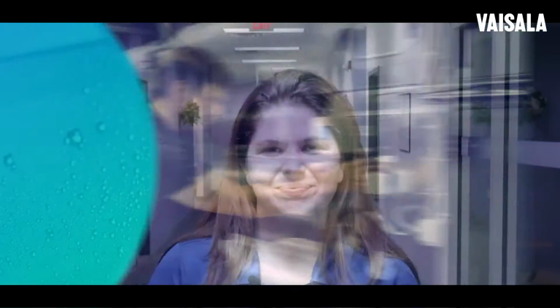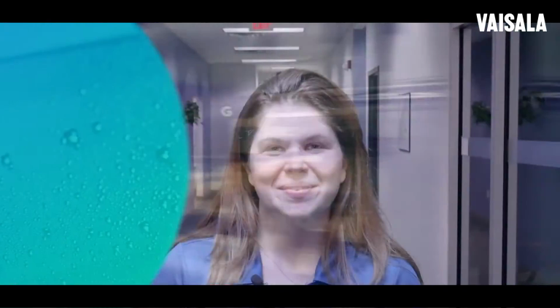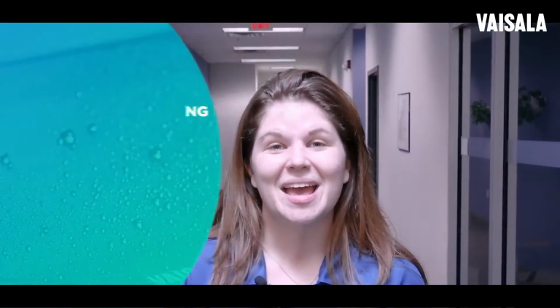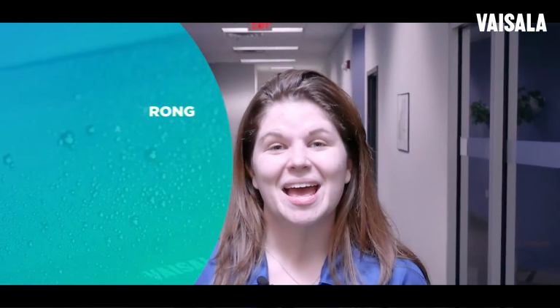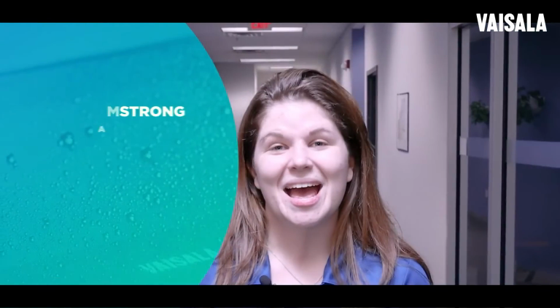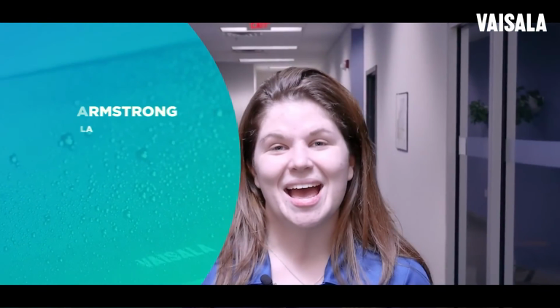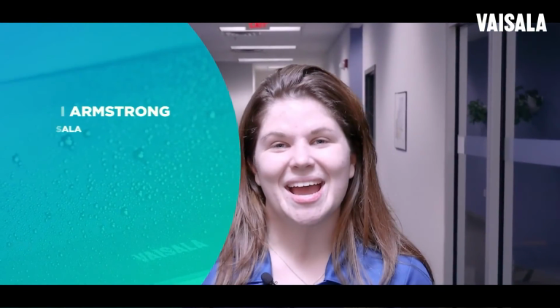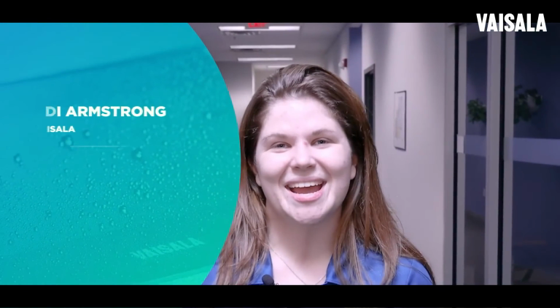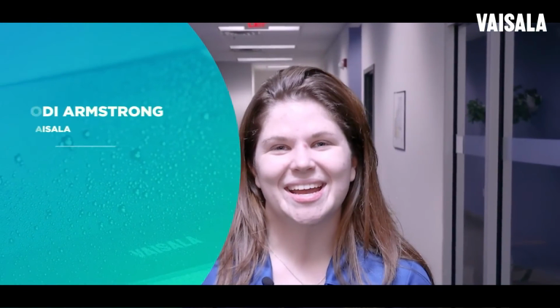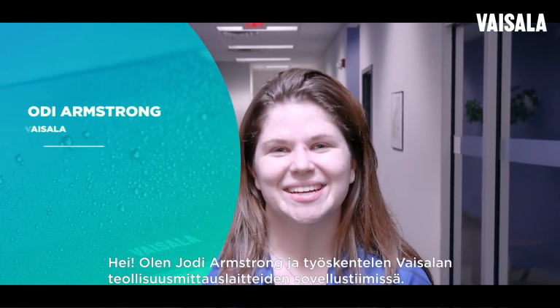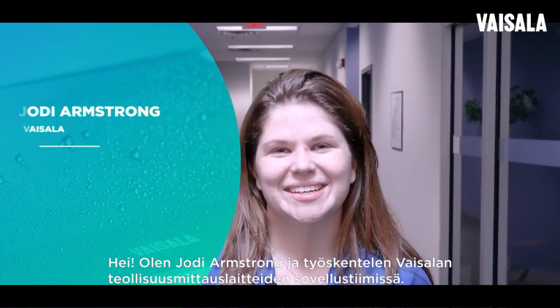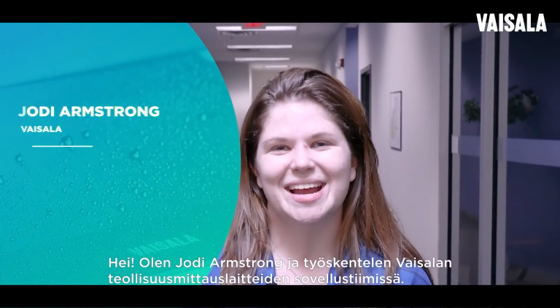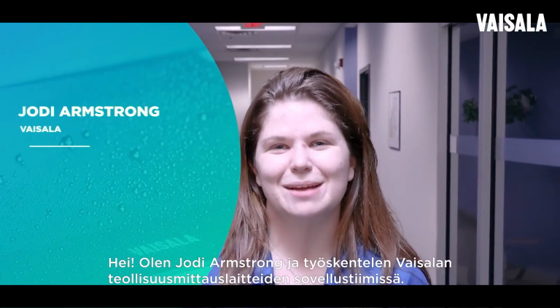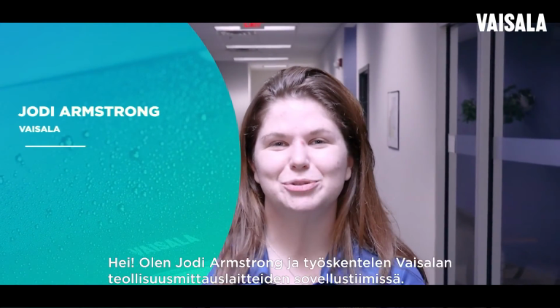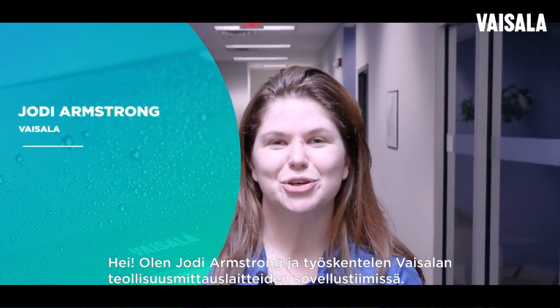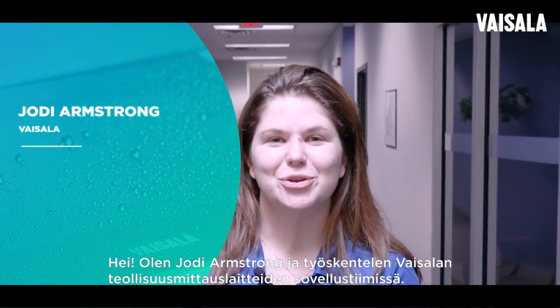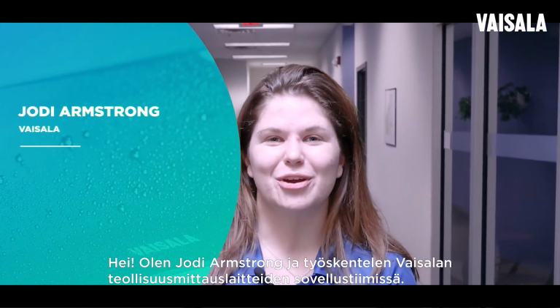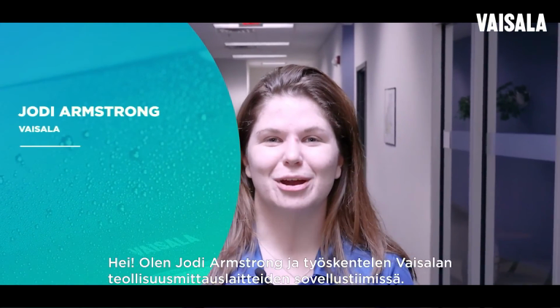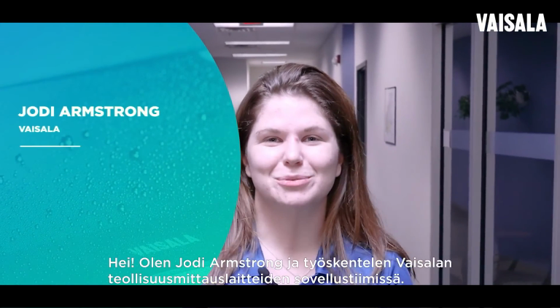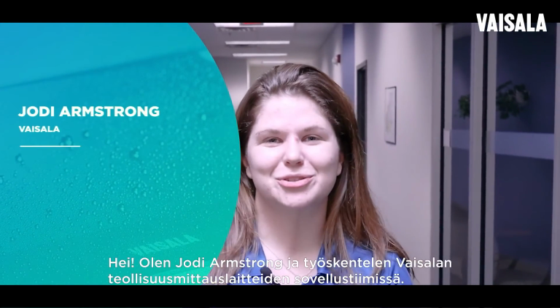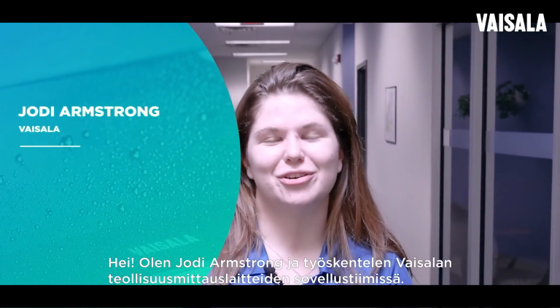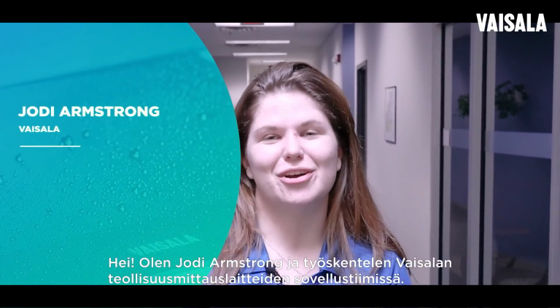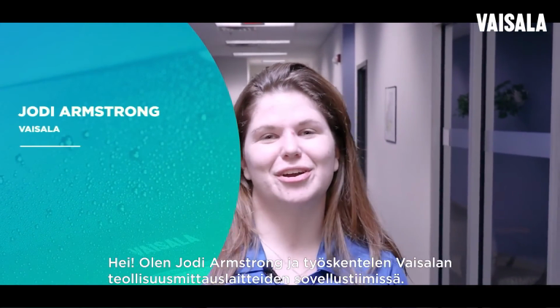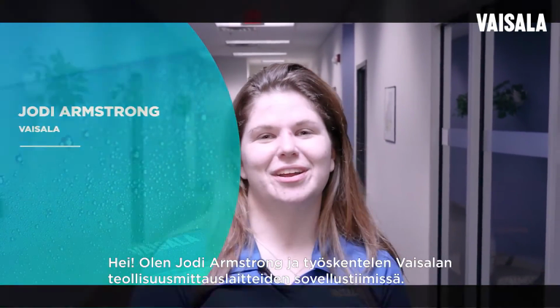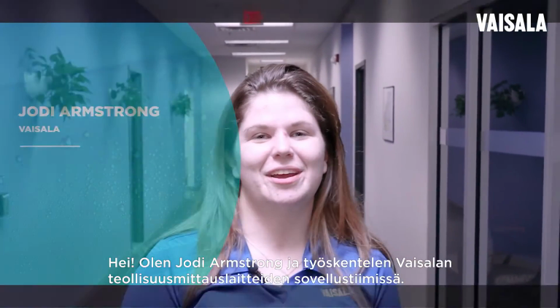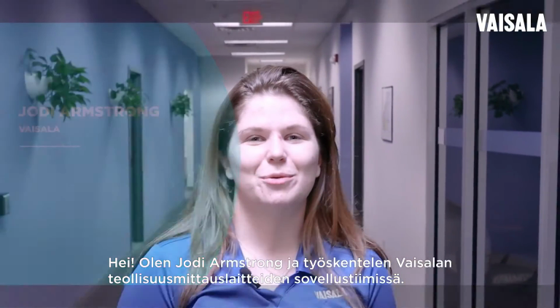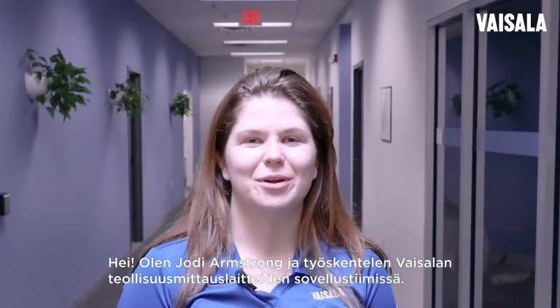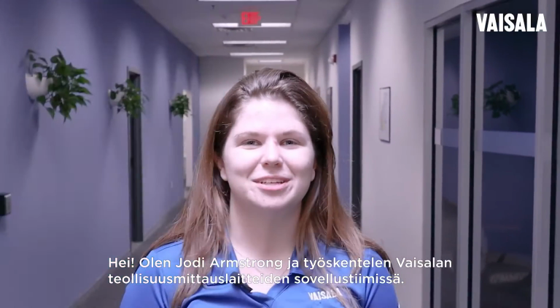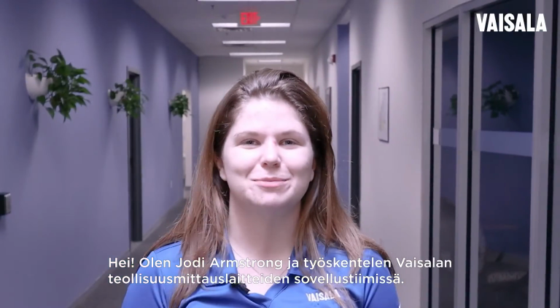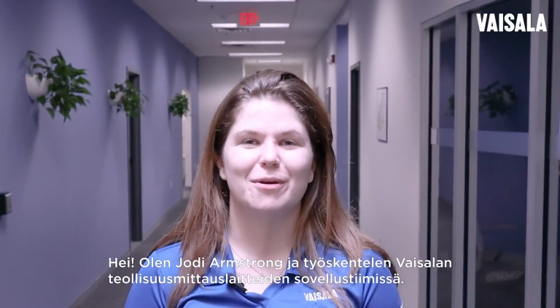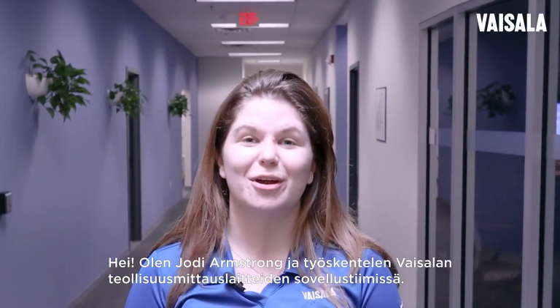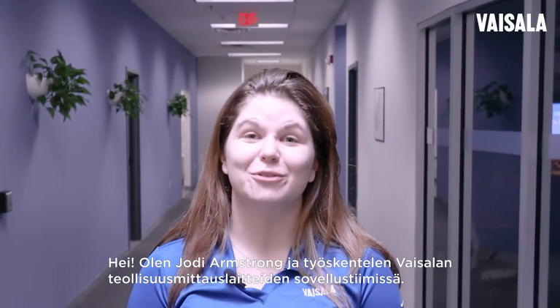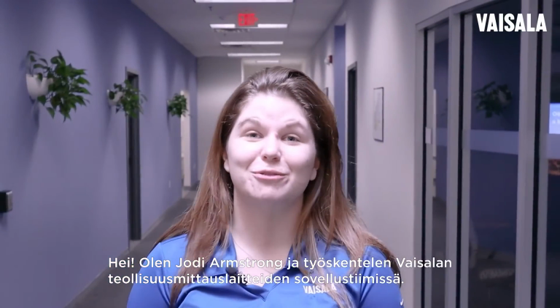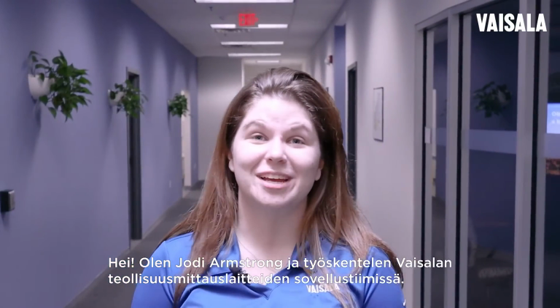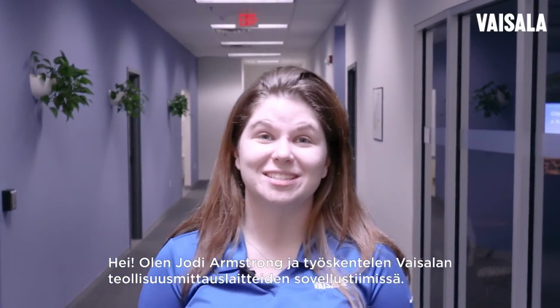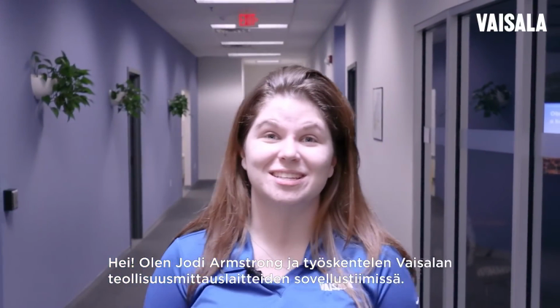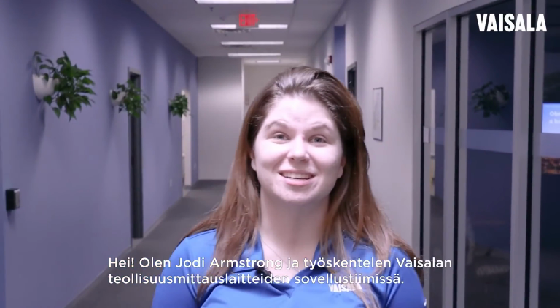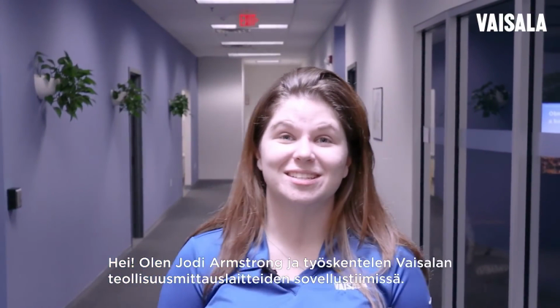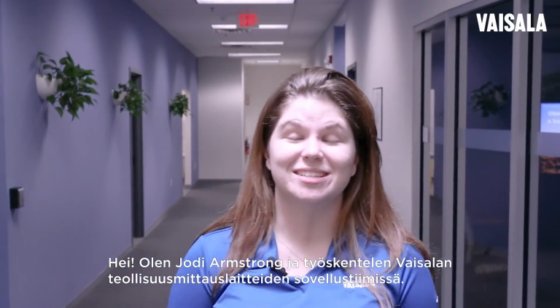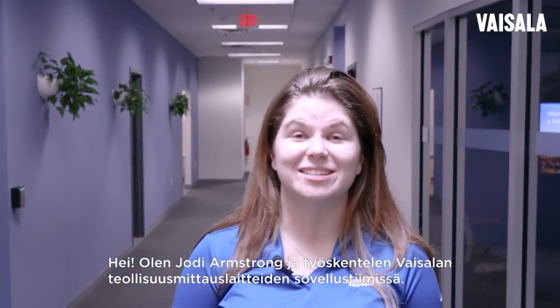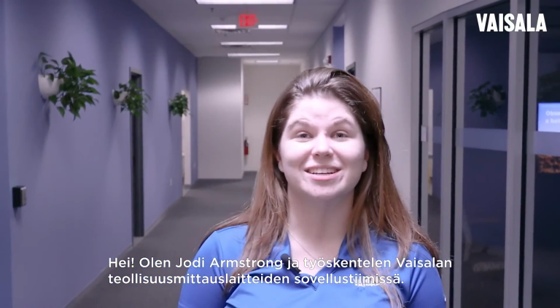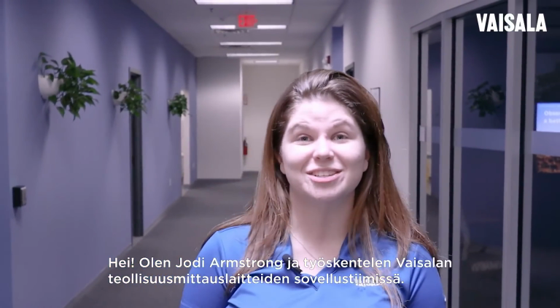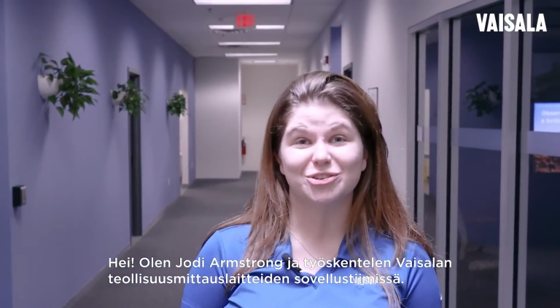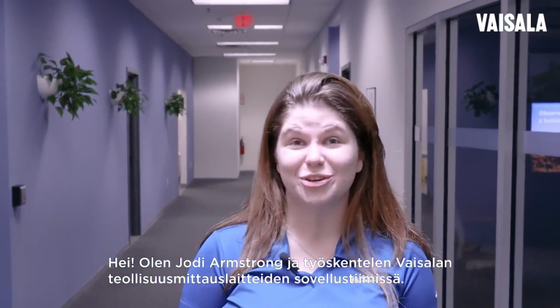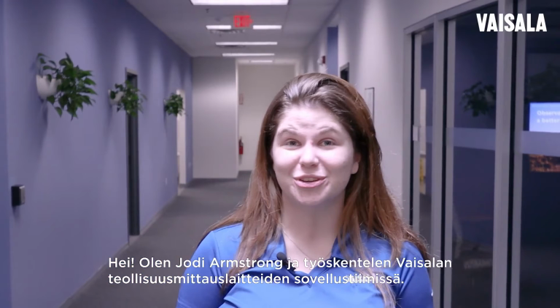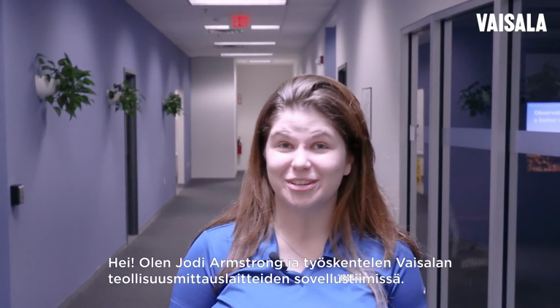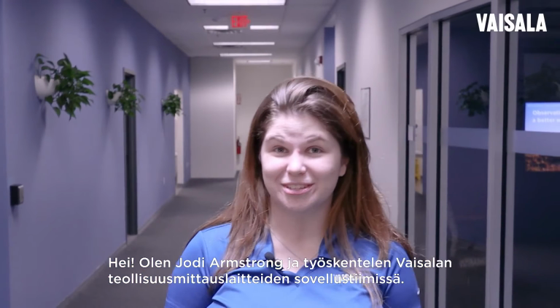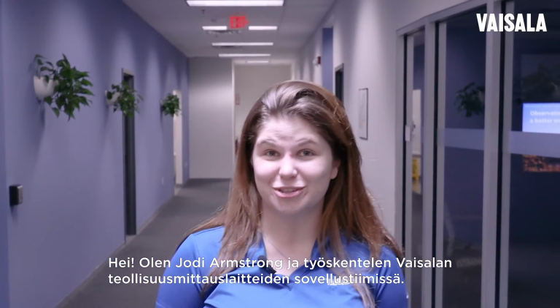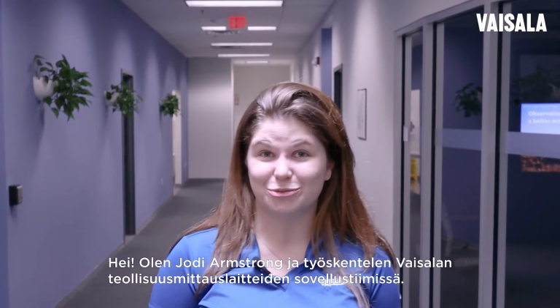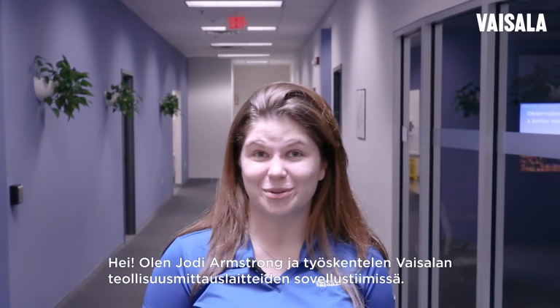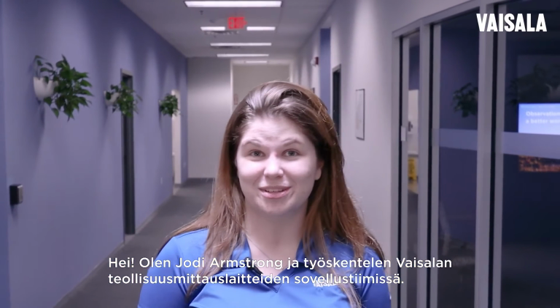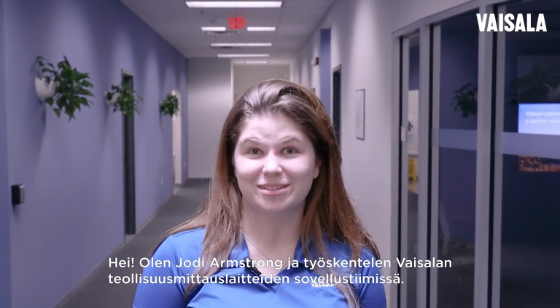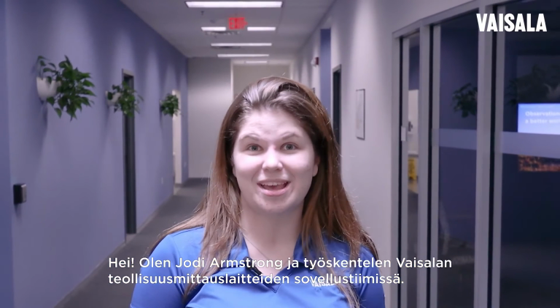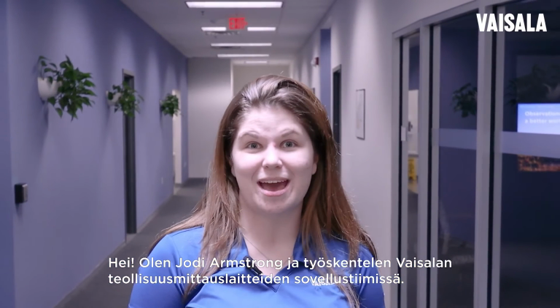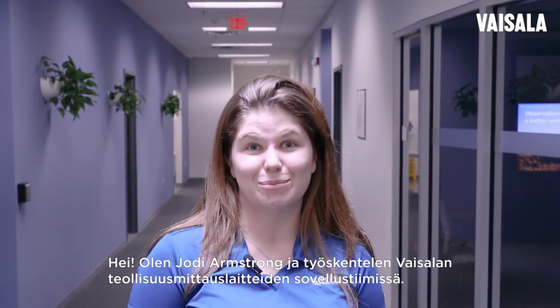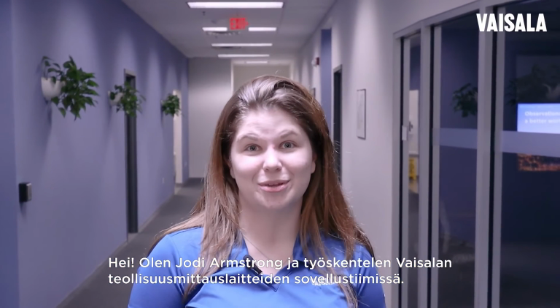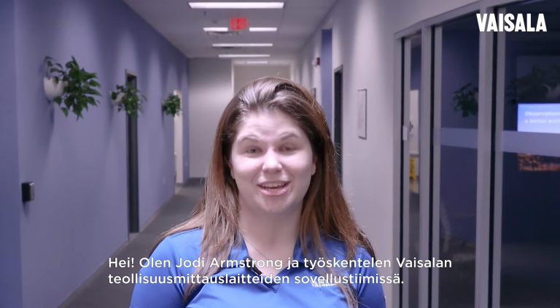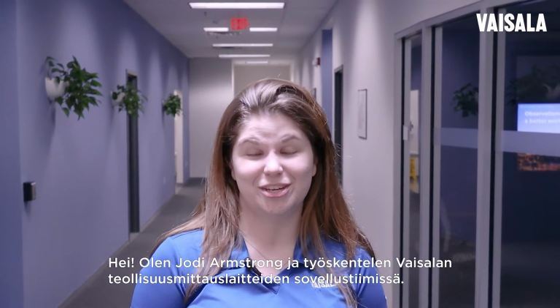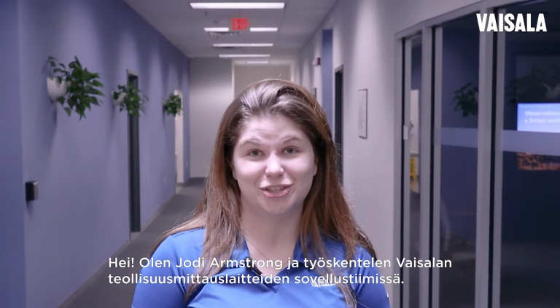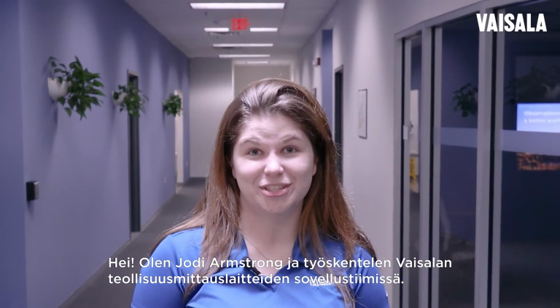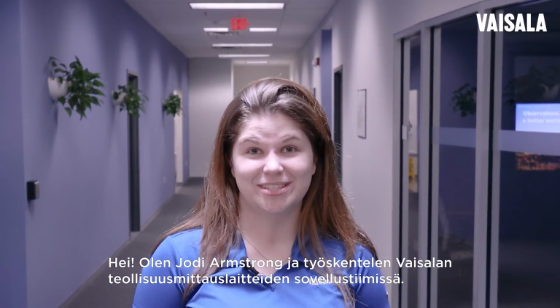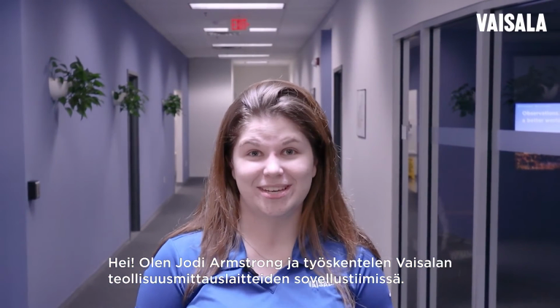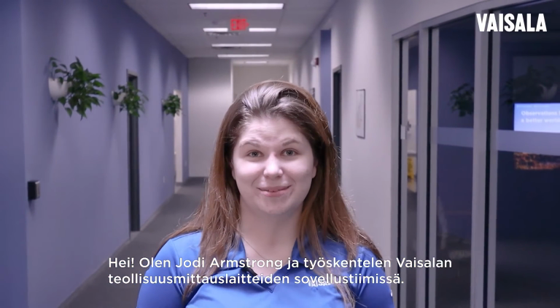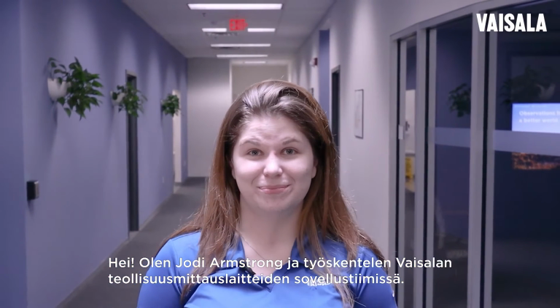Hi, I'm Jody Armstrong and I work as part of Vaisala's Industrial Instruments Applications Team.